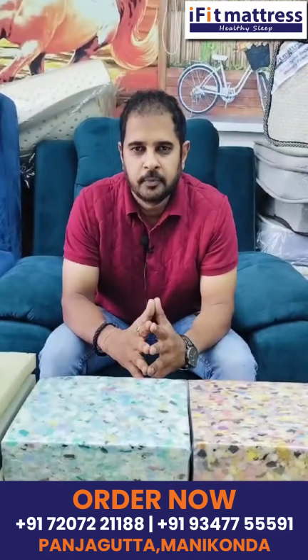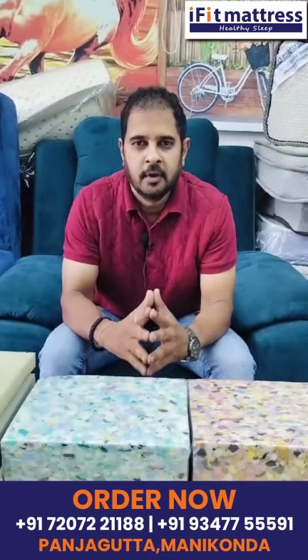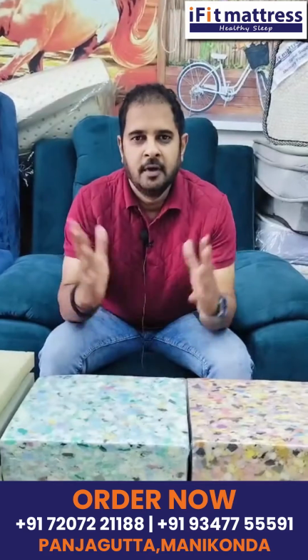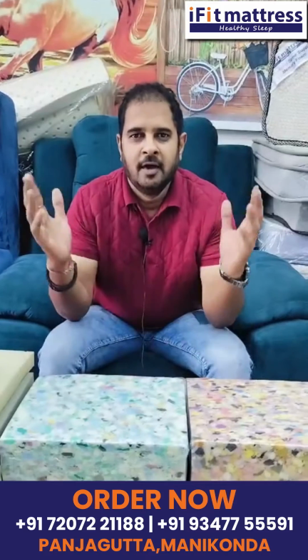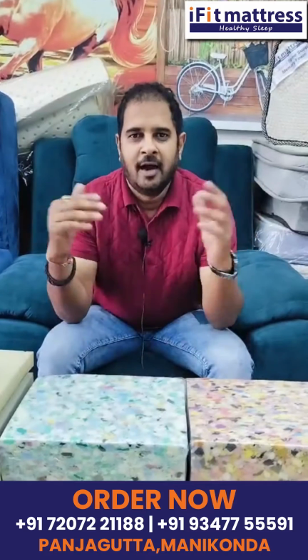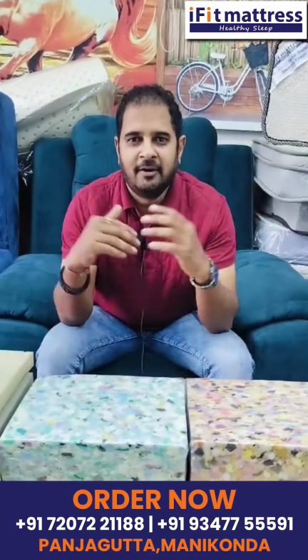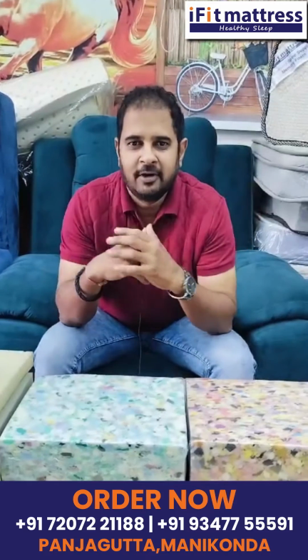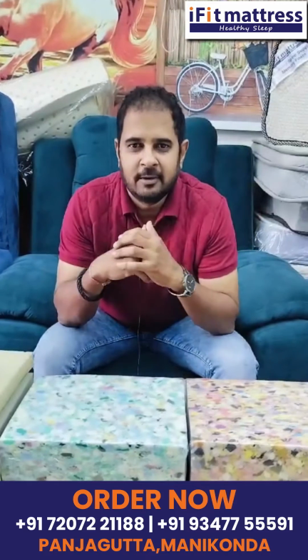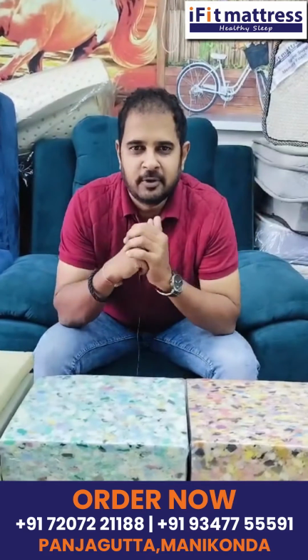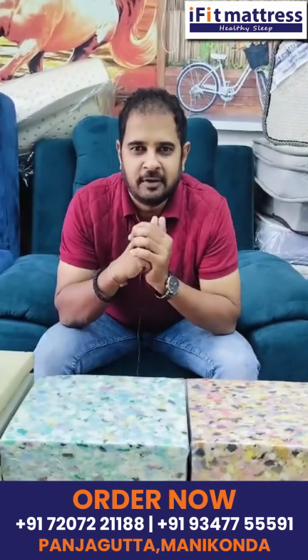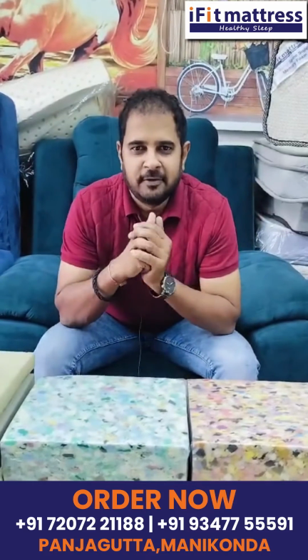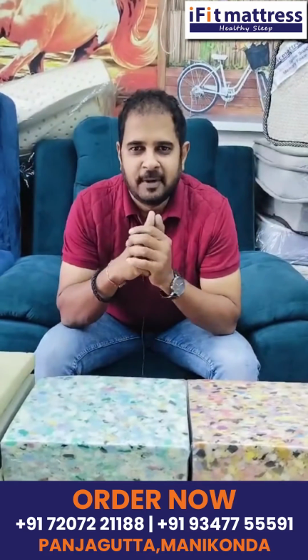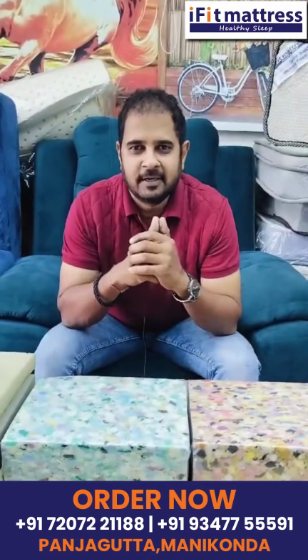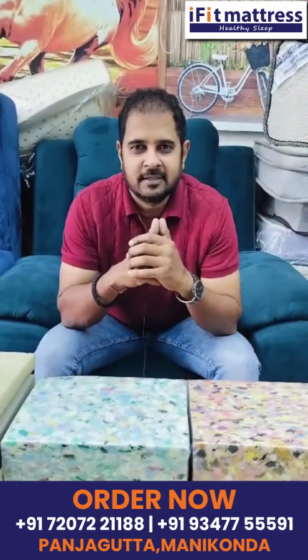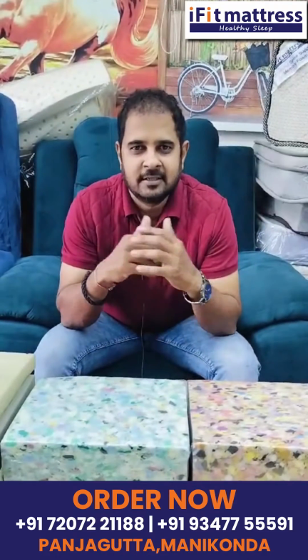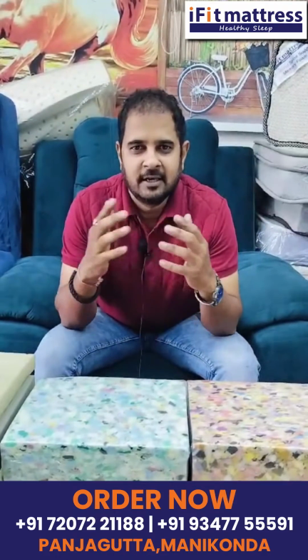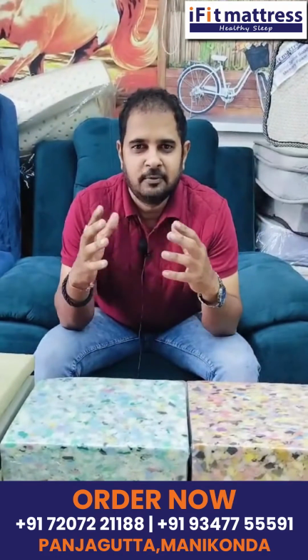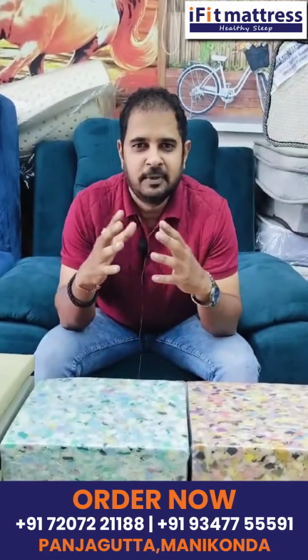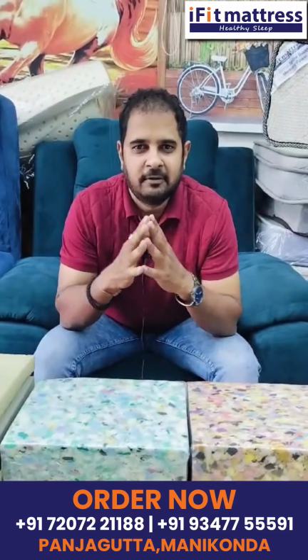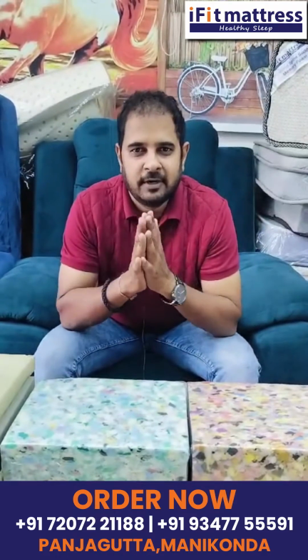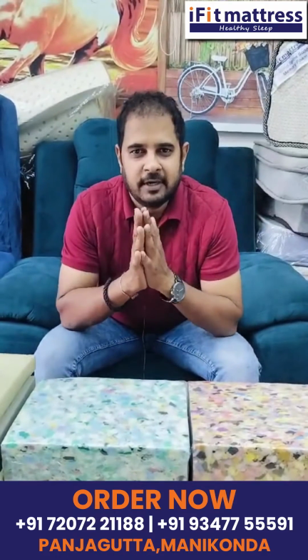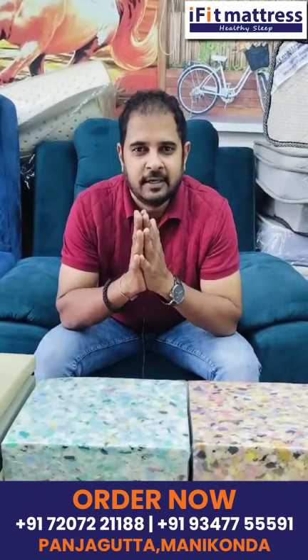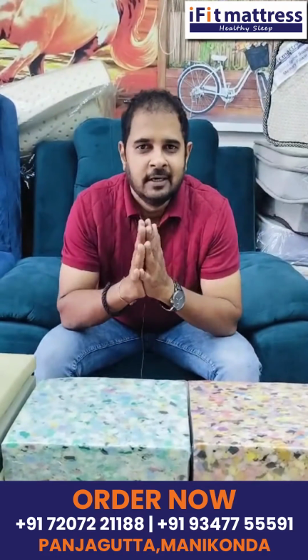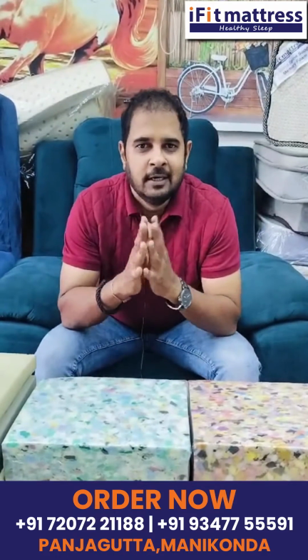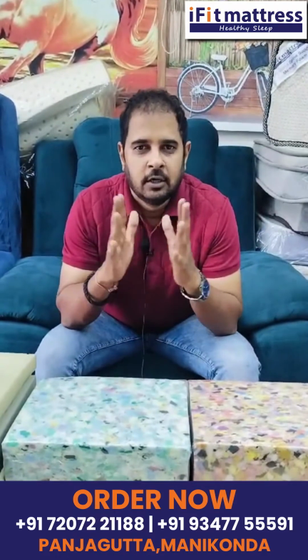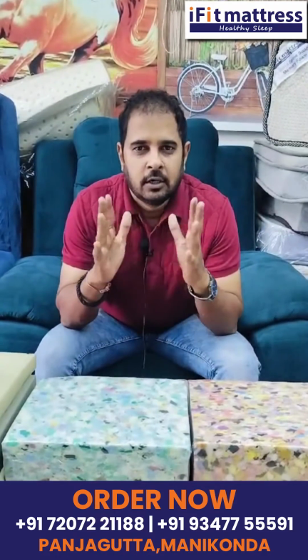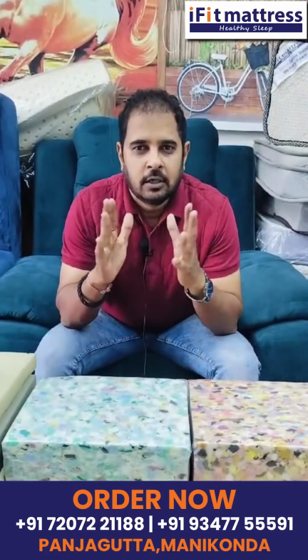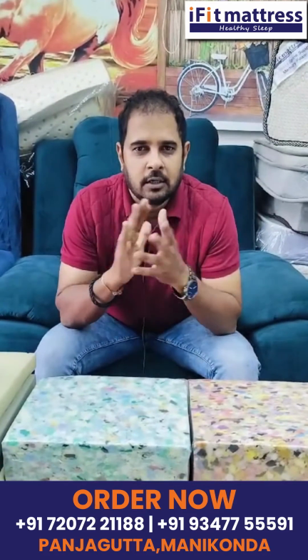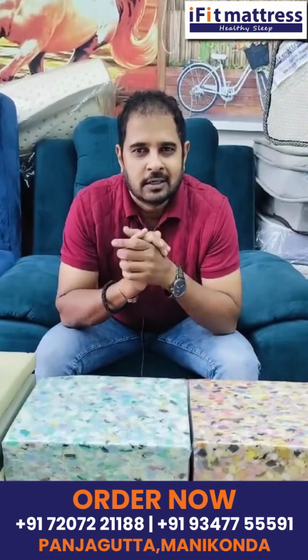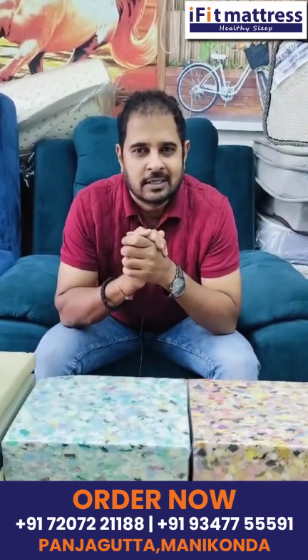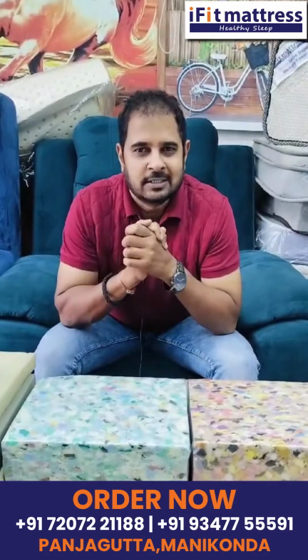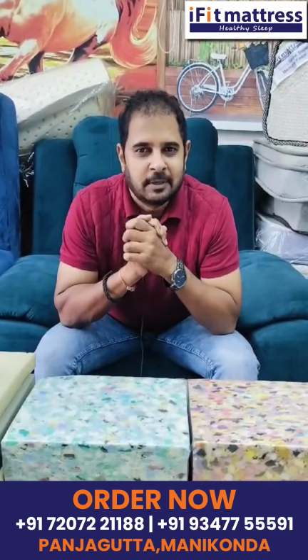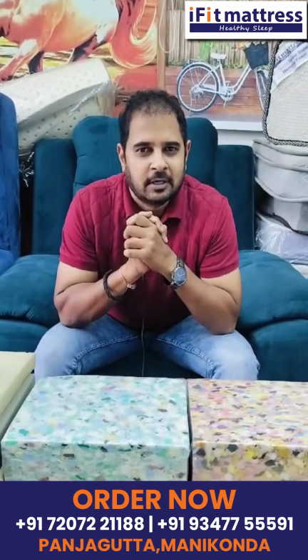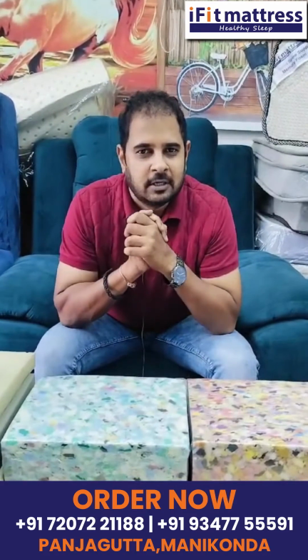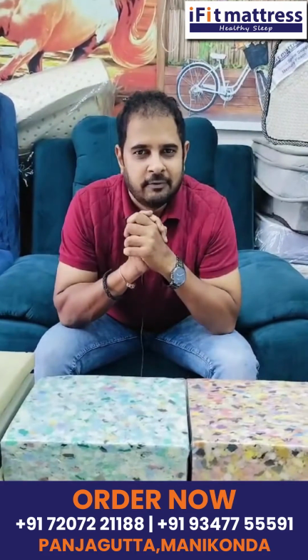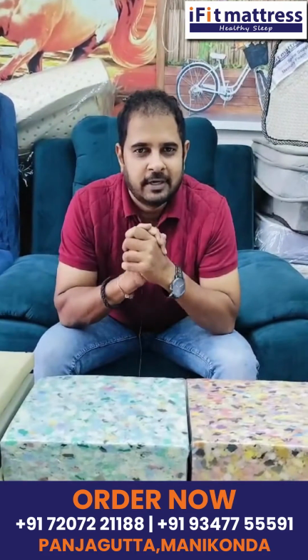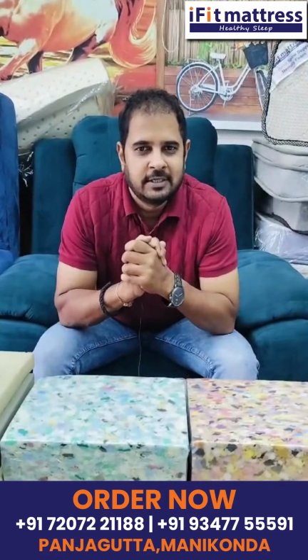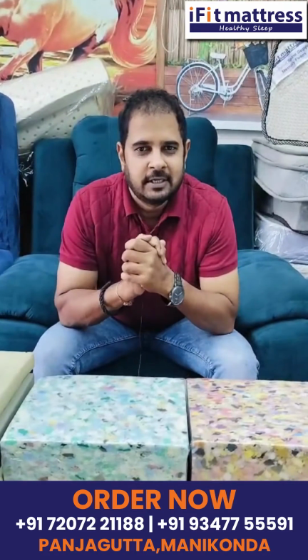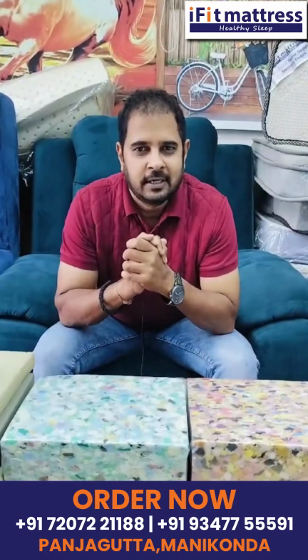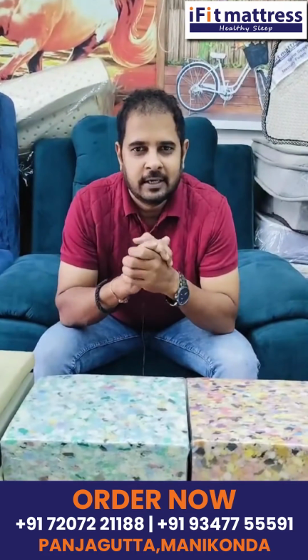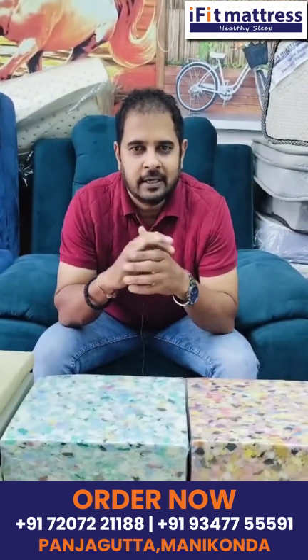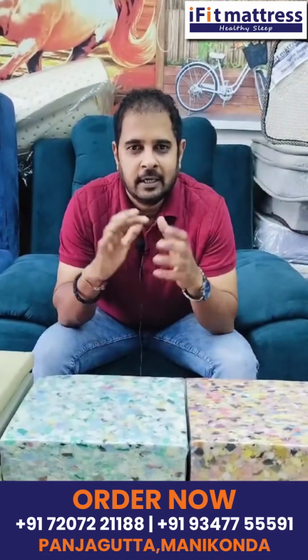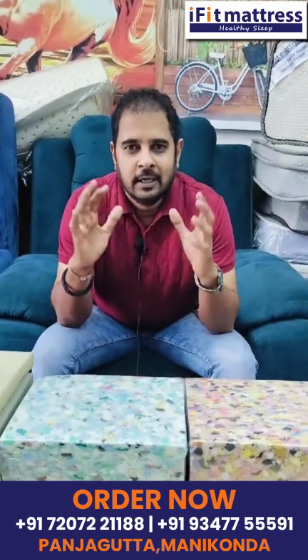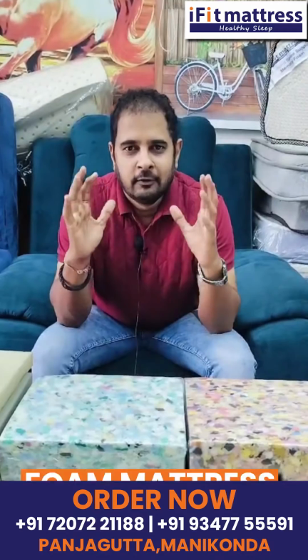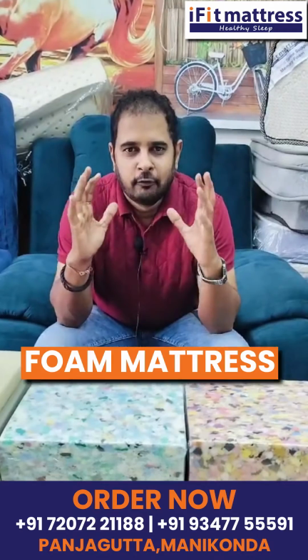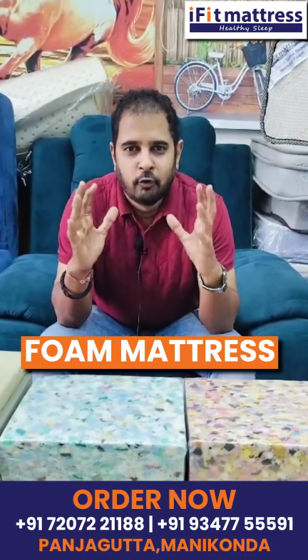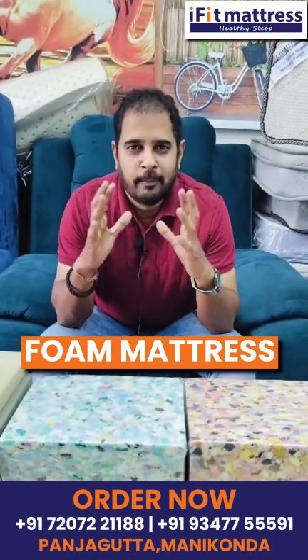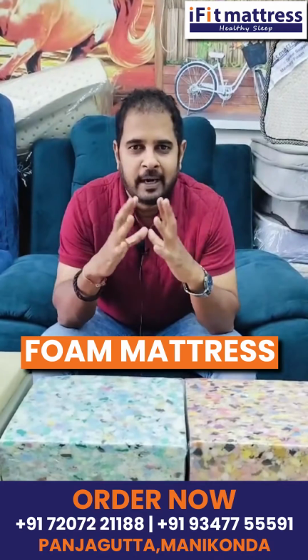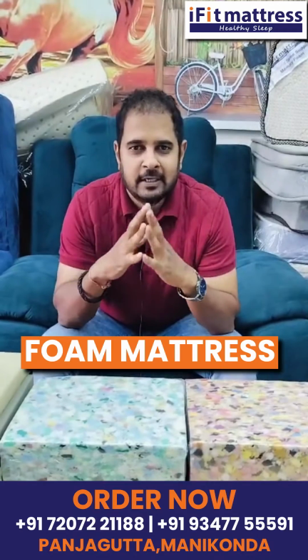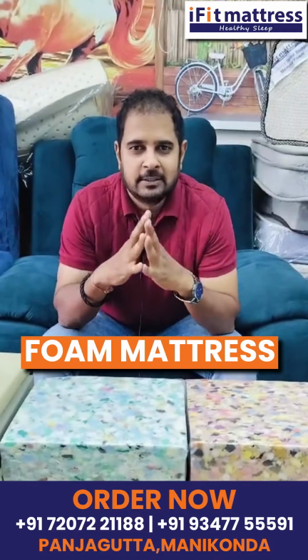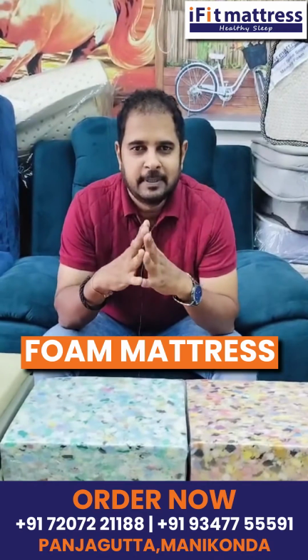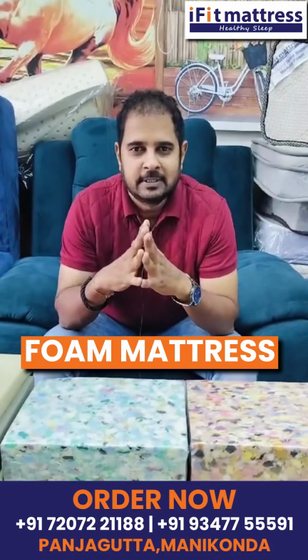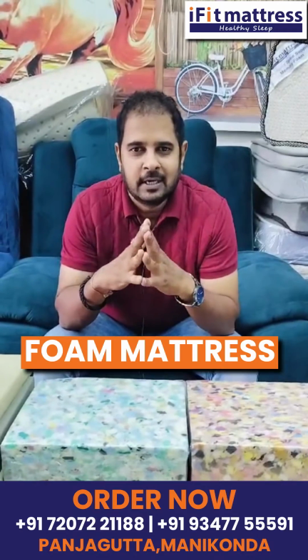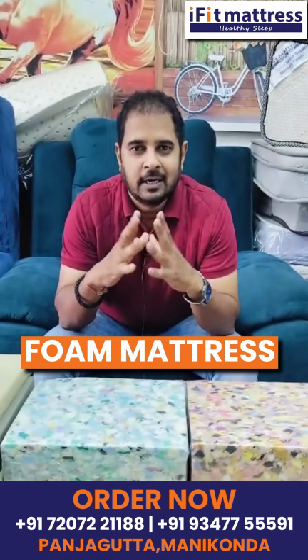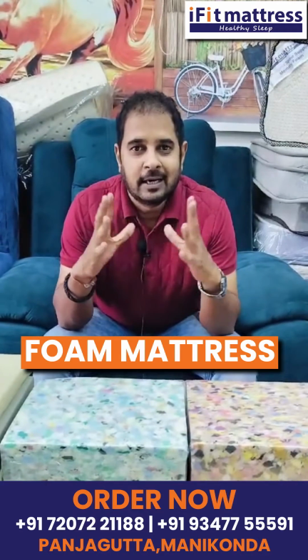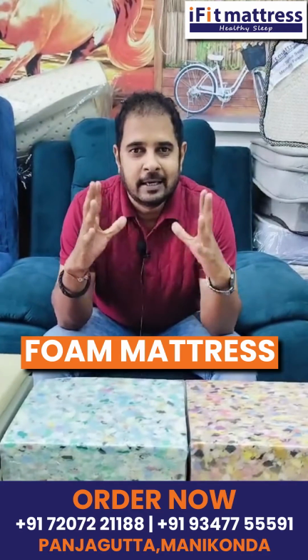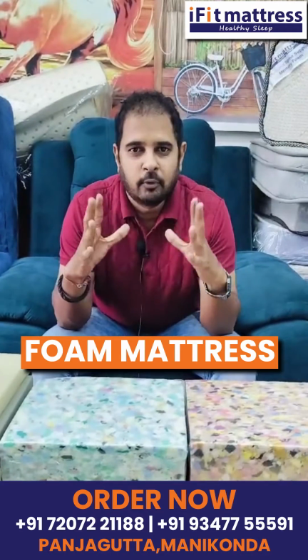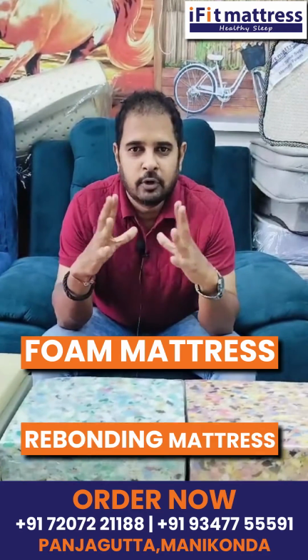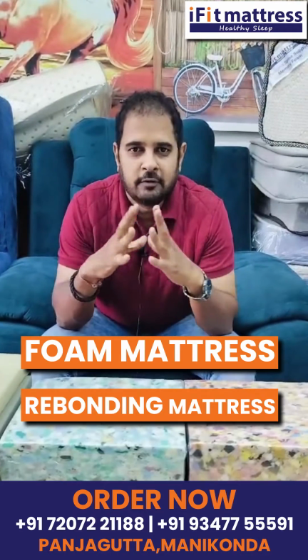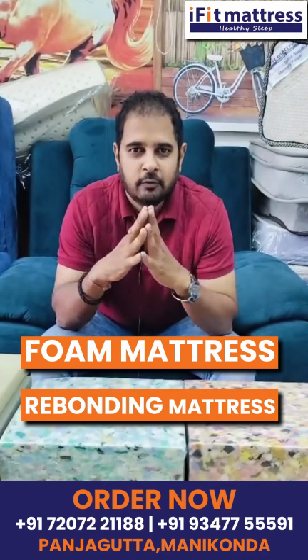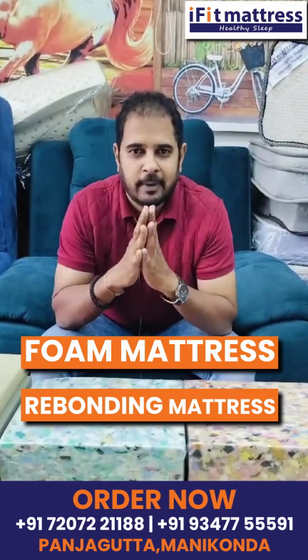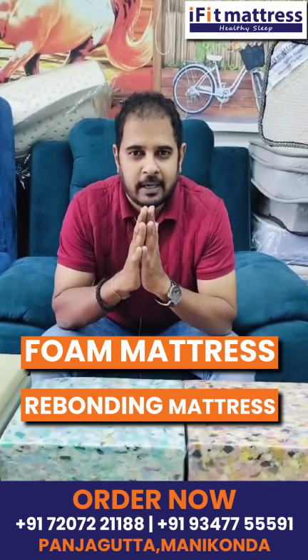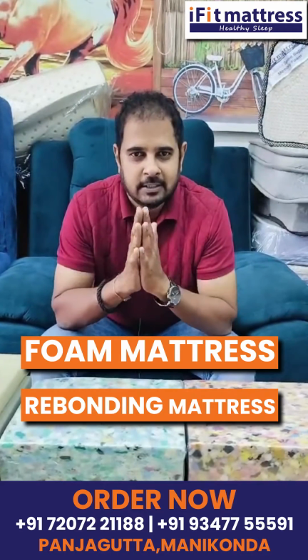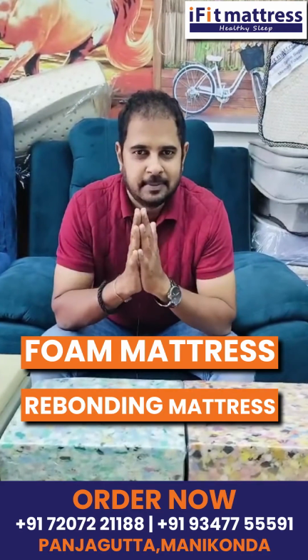Hi, welcome to iFit Mattis. My name is Navindaddy. The customer query is about Foam Mattis and Rebounded Foam Mattis.